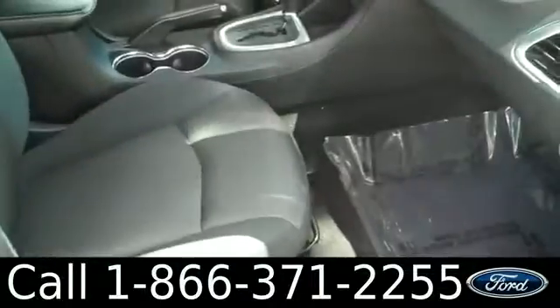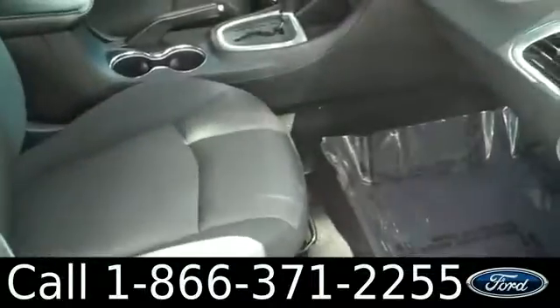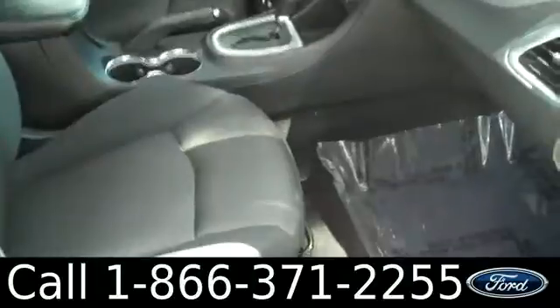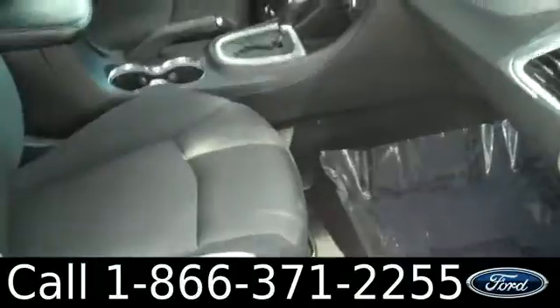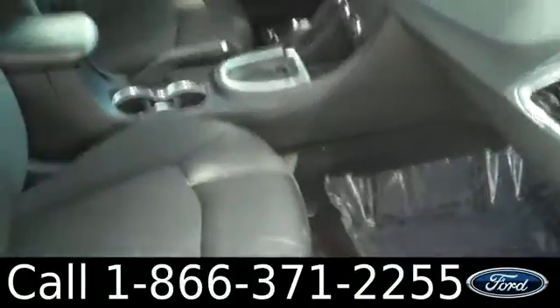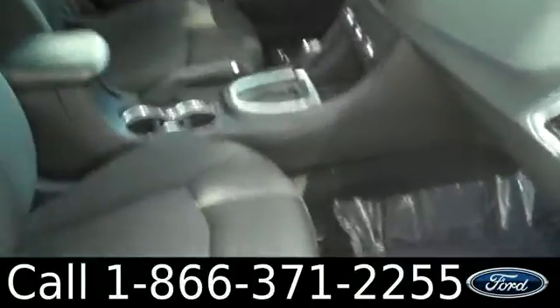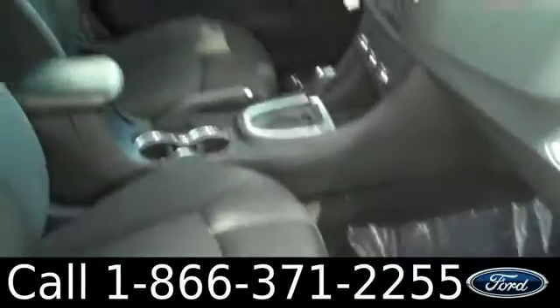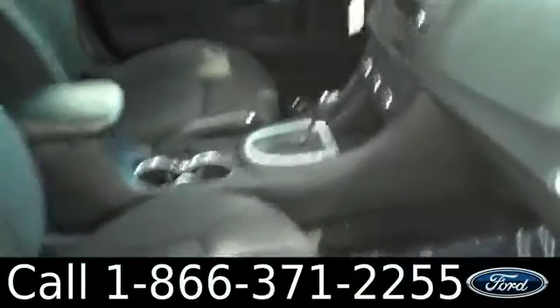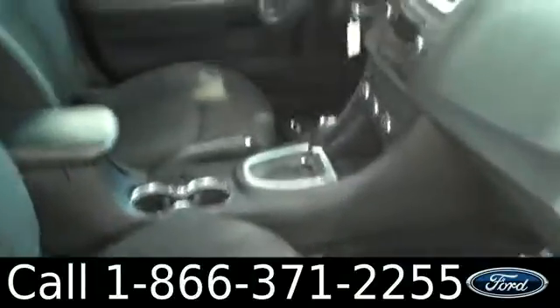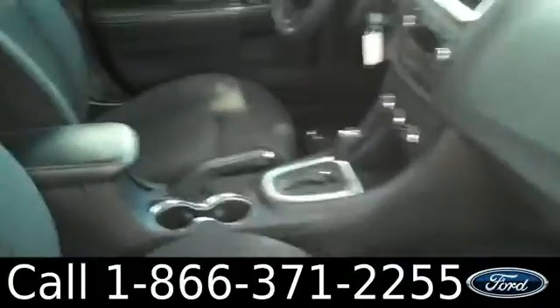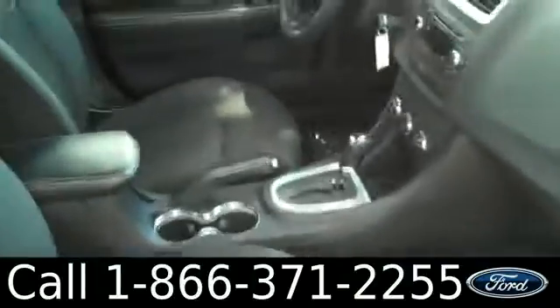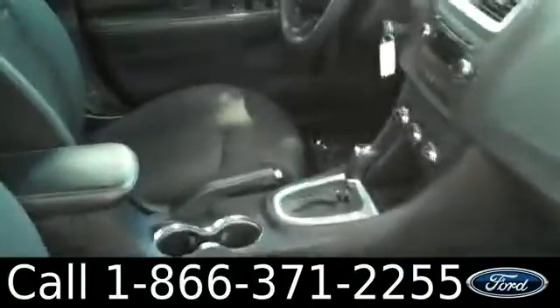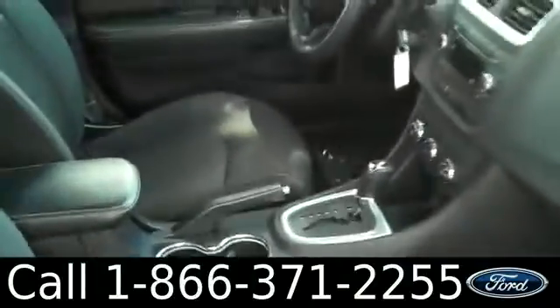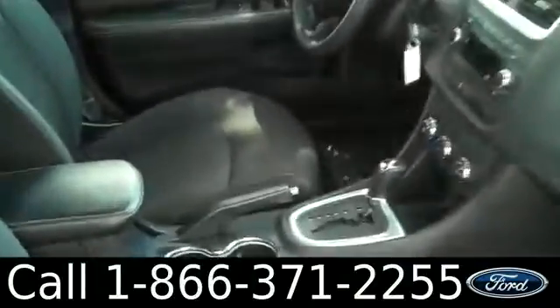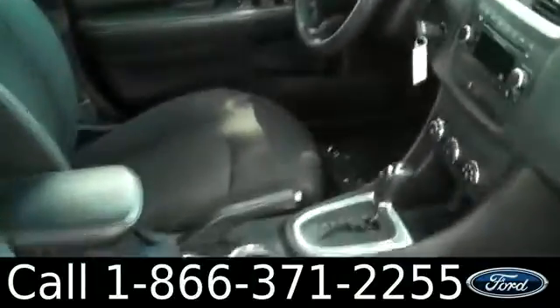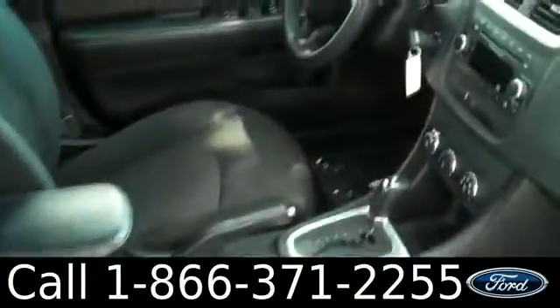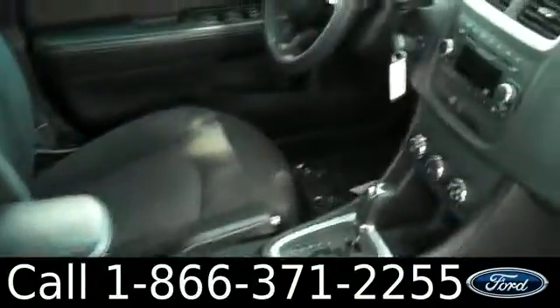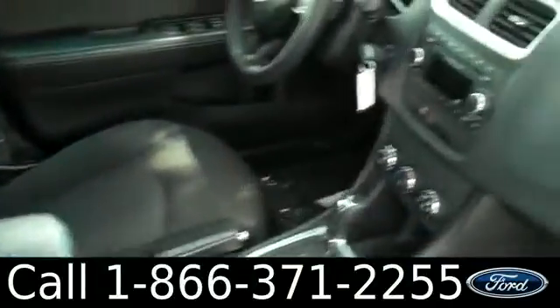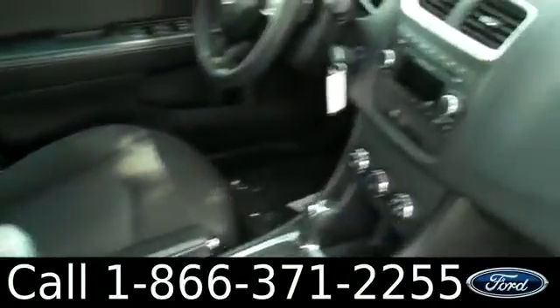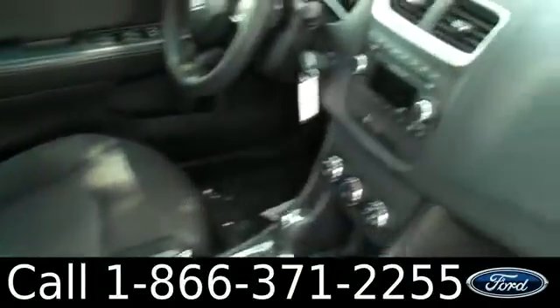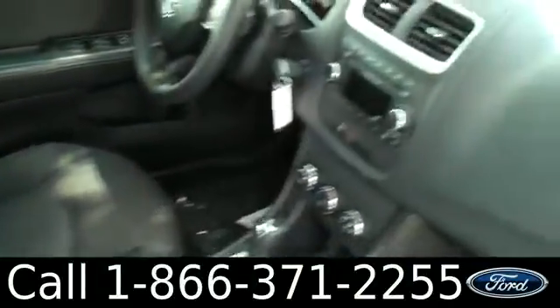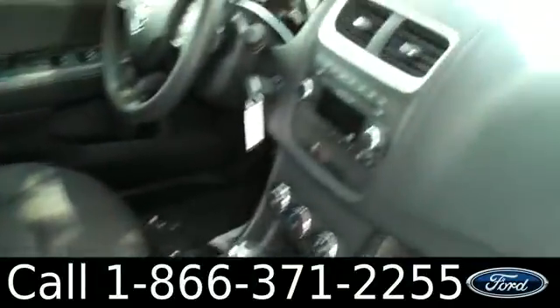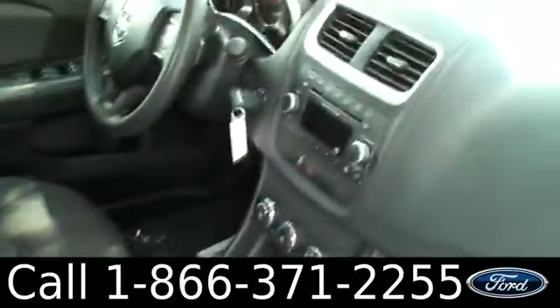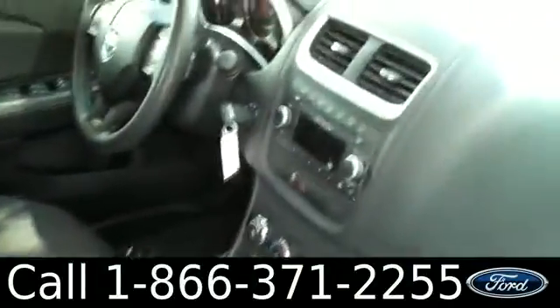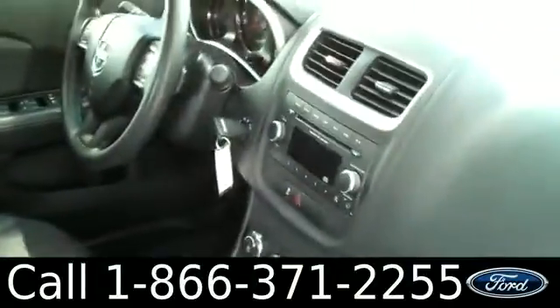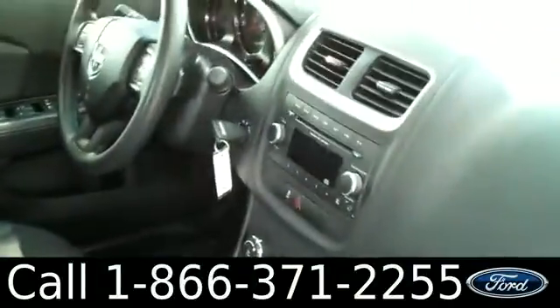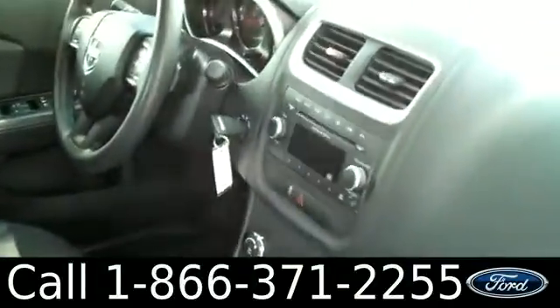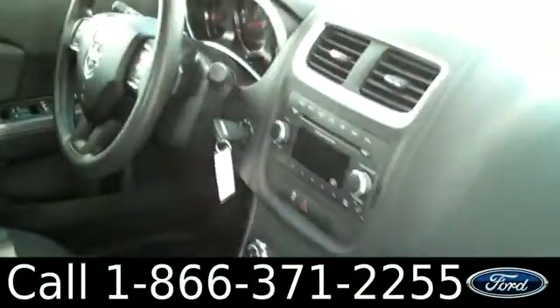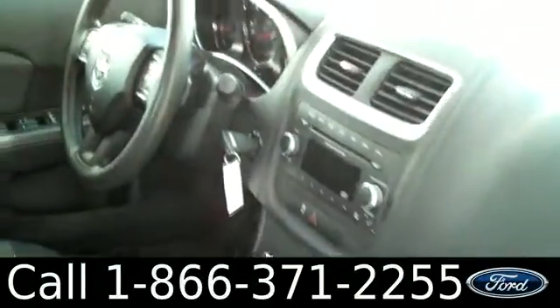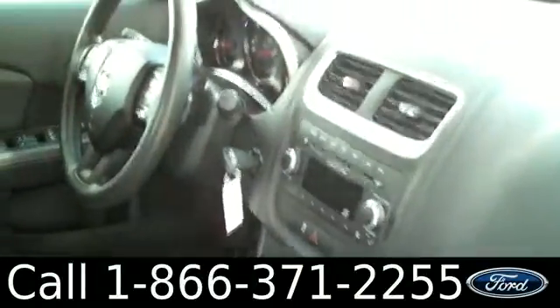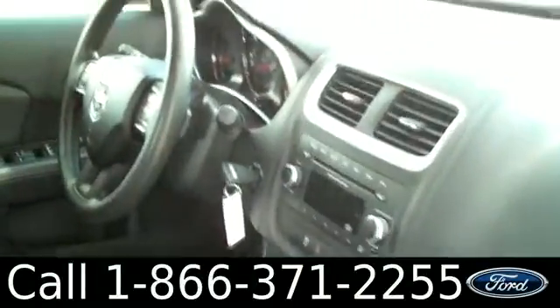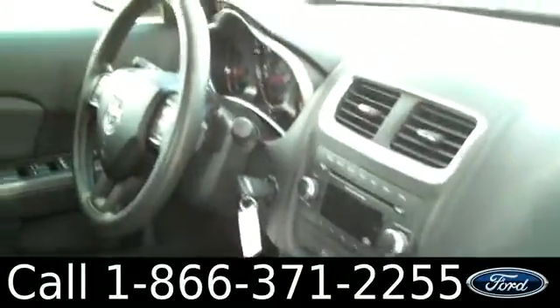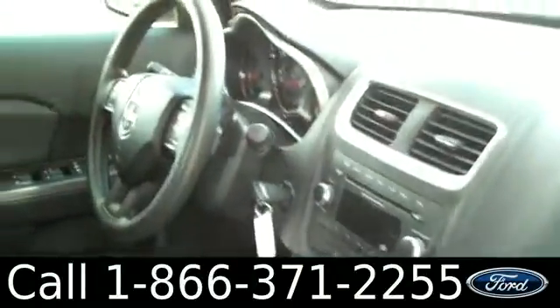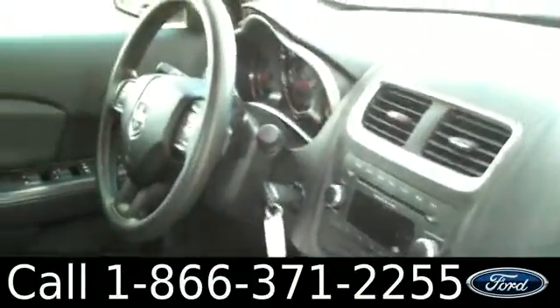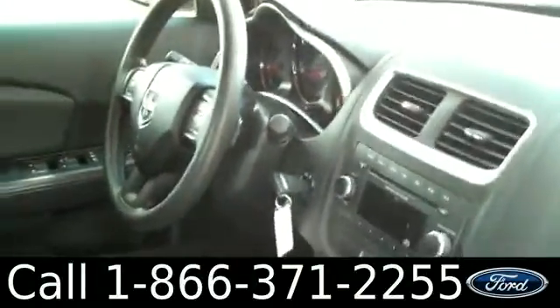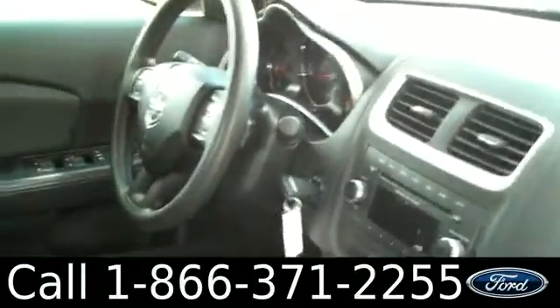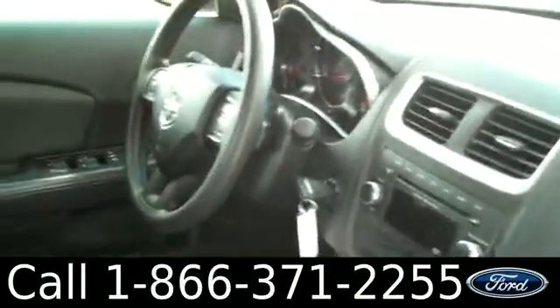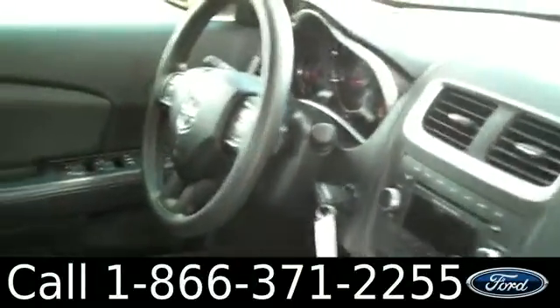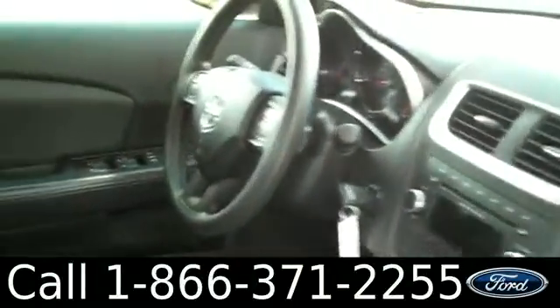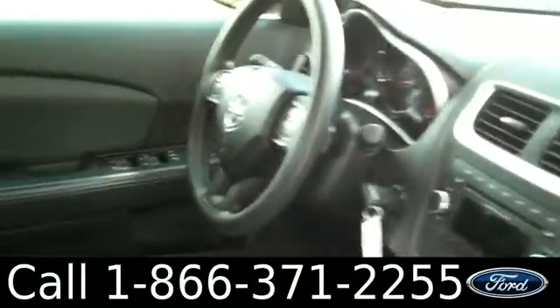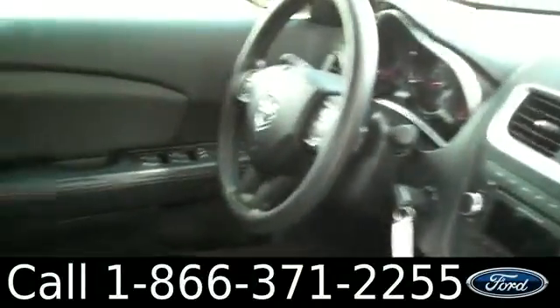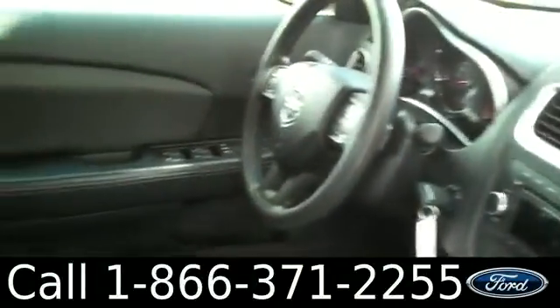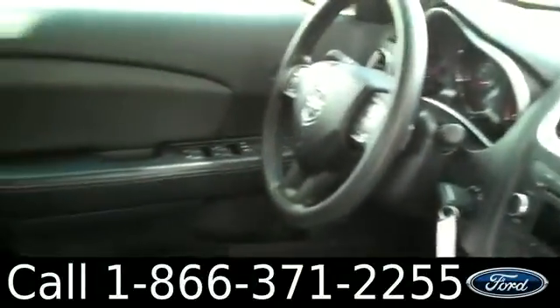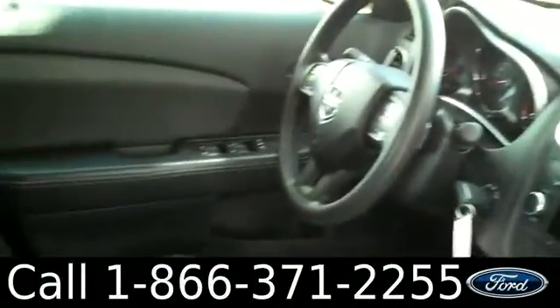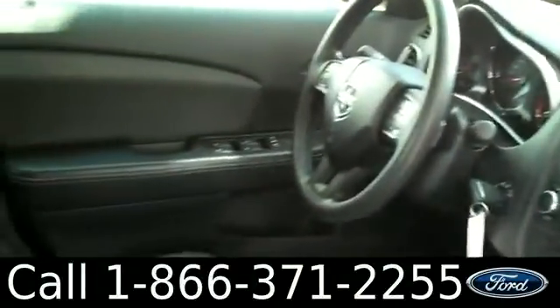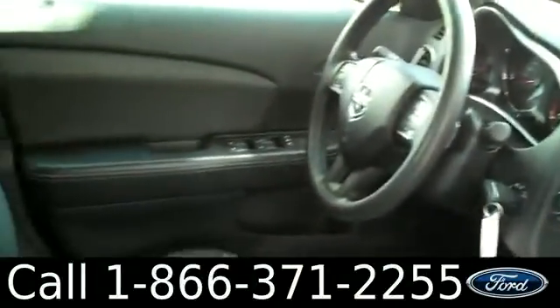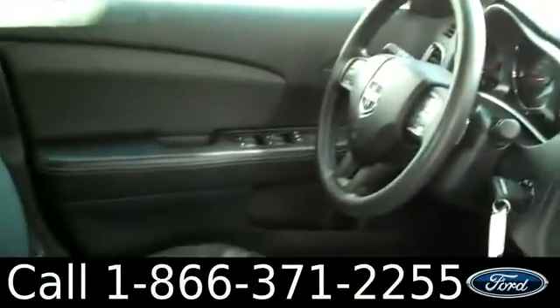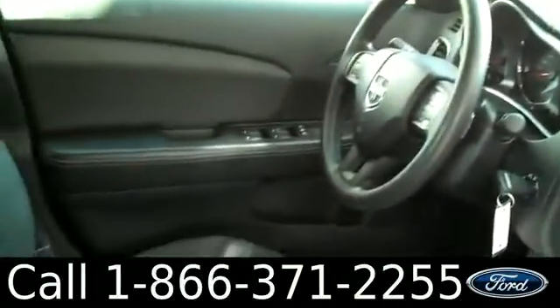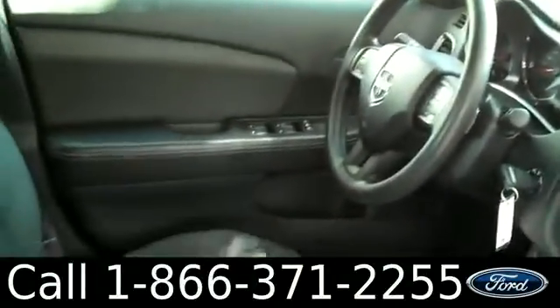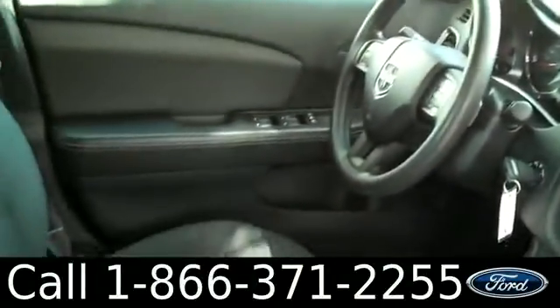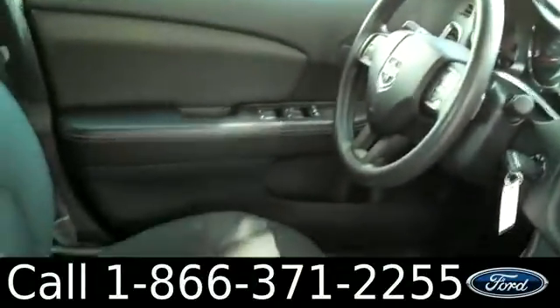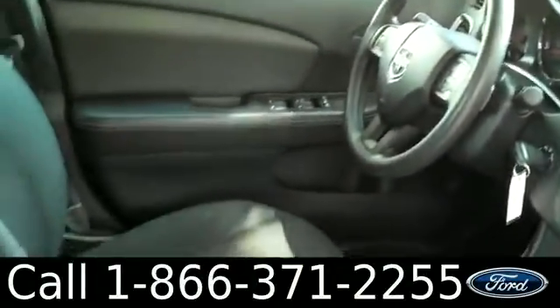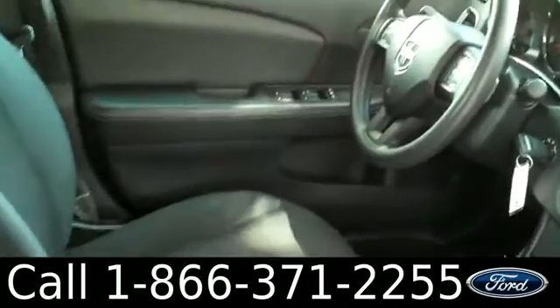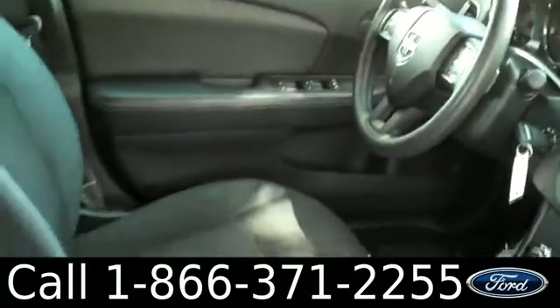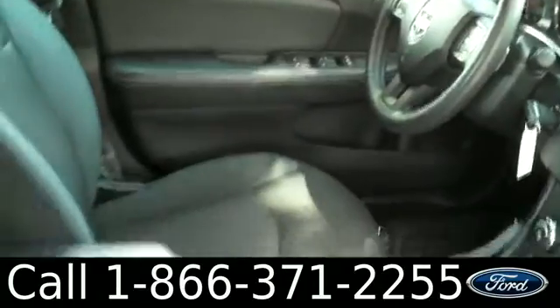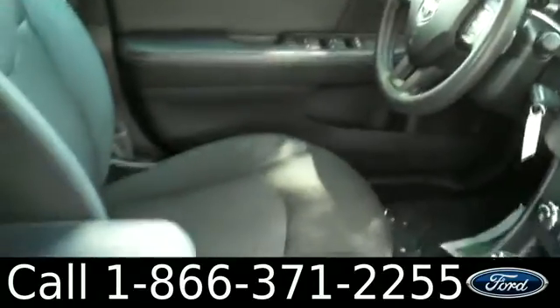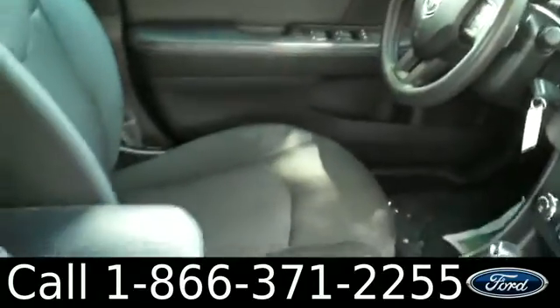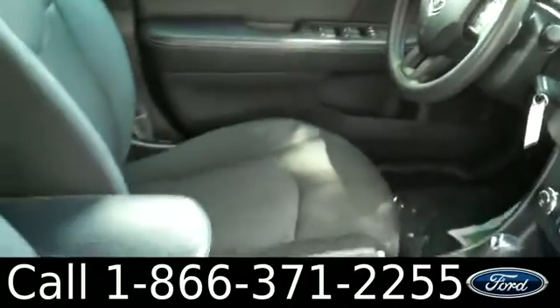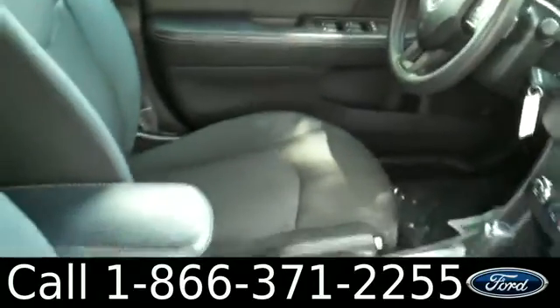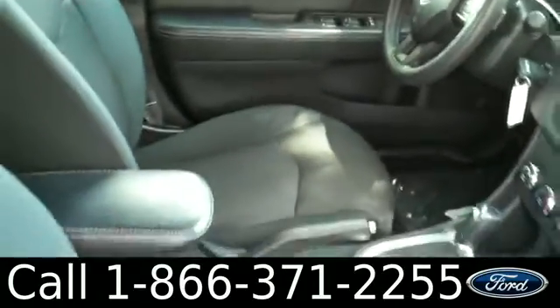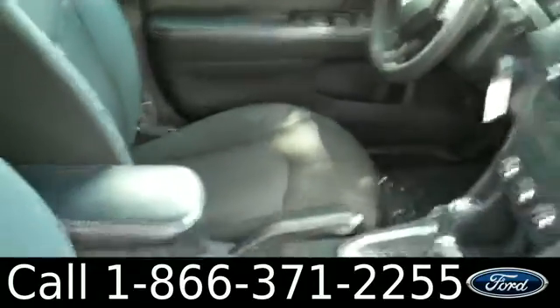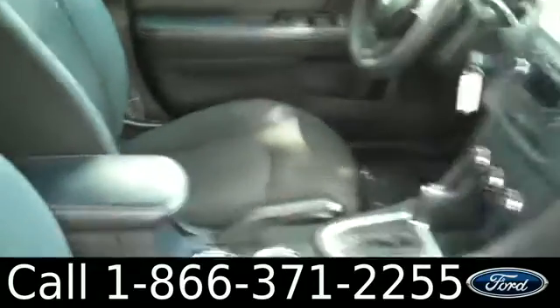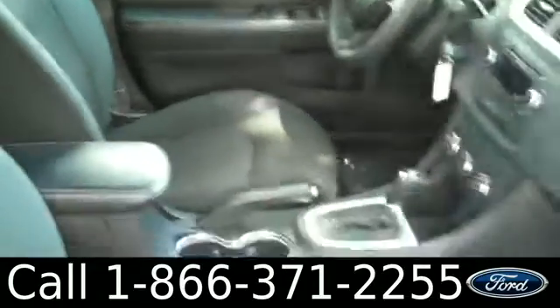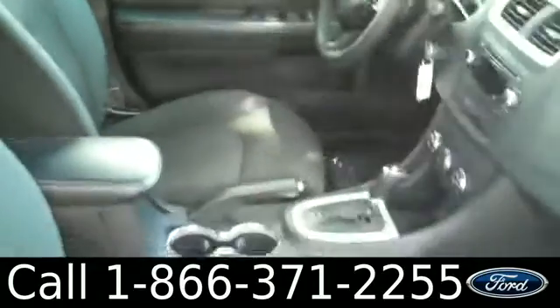The interior is in good condition. You have a CD player with AM/FM radio, cruise control, power windows, locks and mirrors, and the seats are cloth.